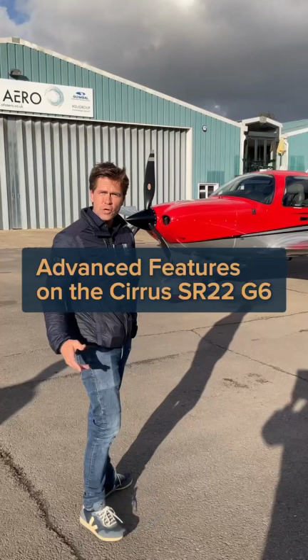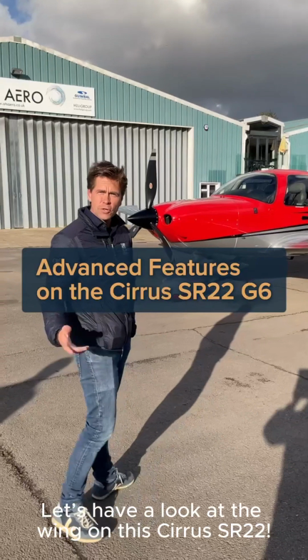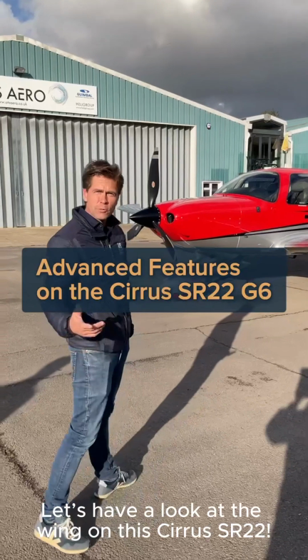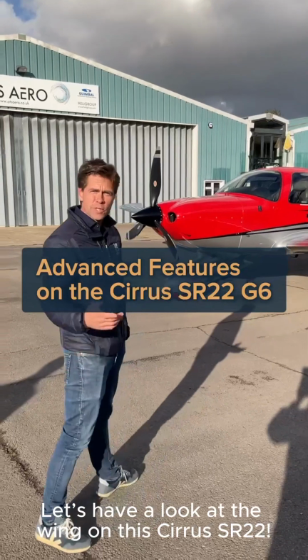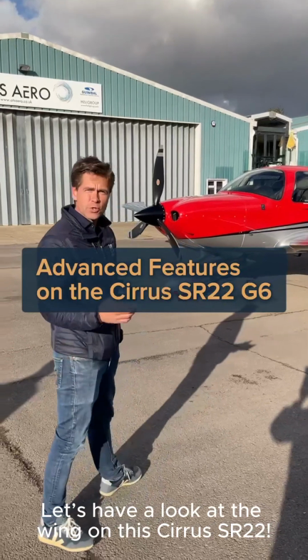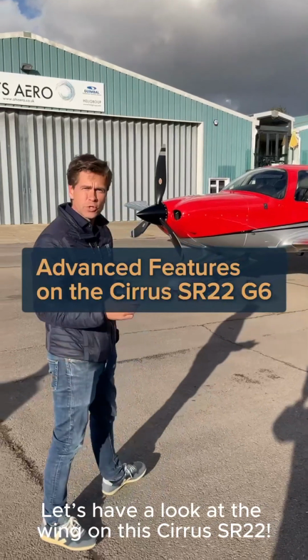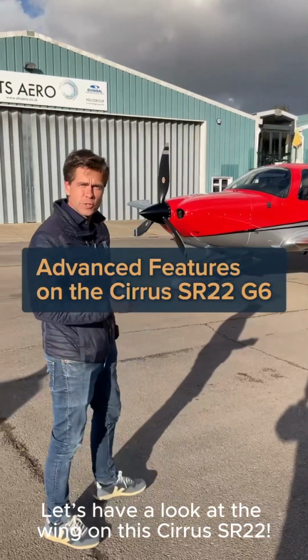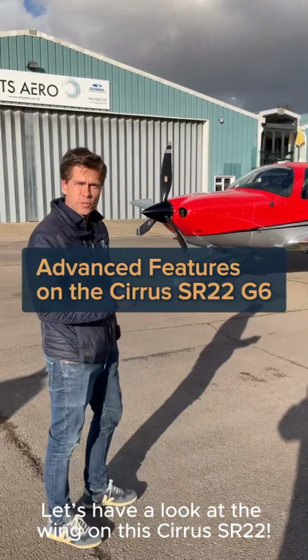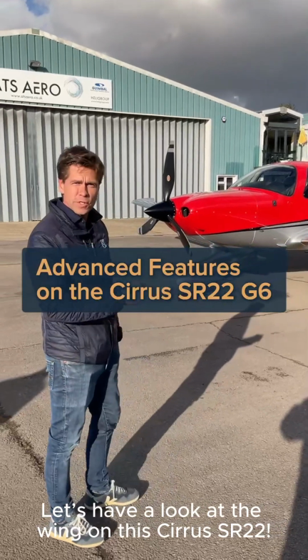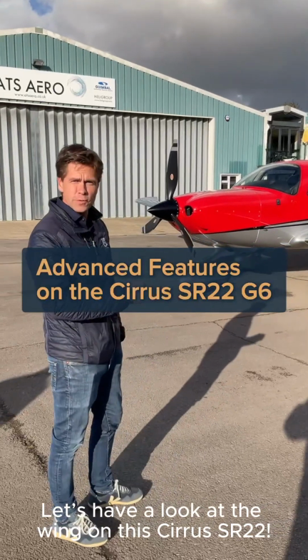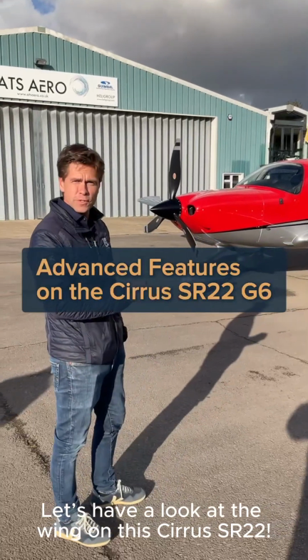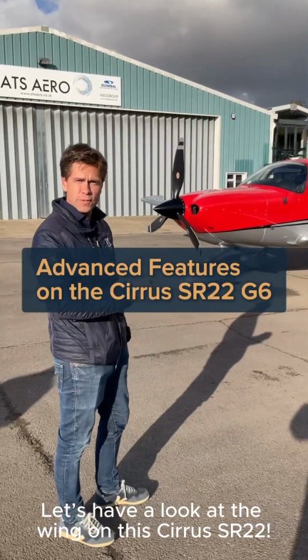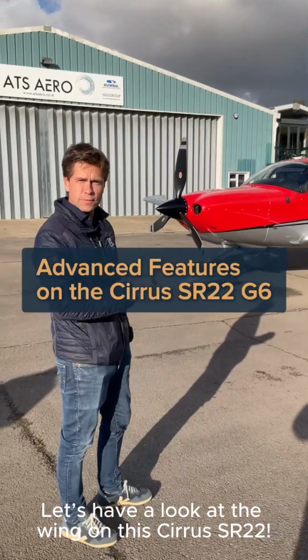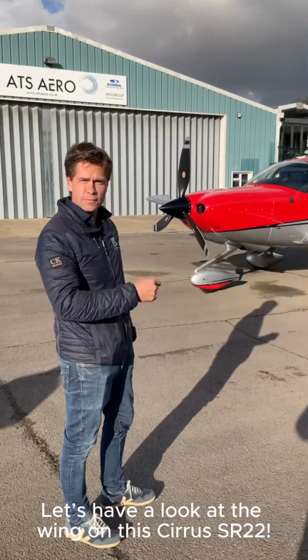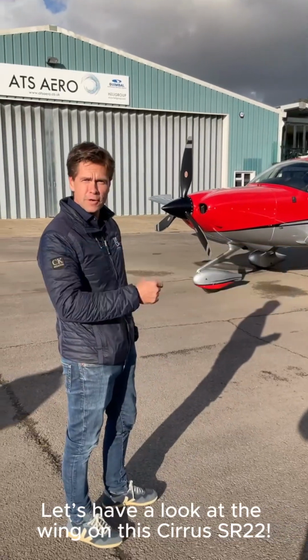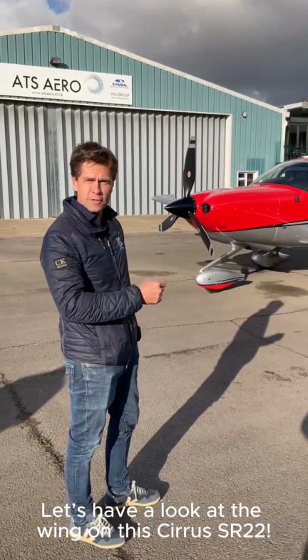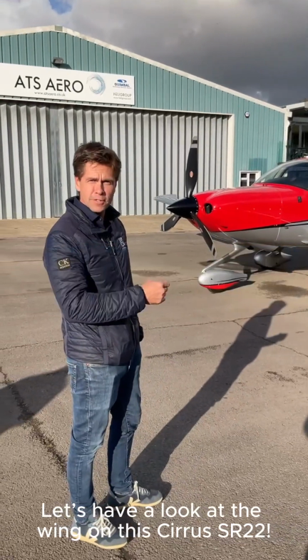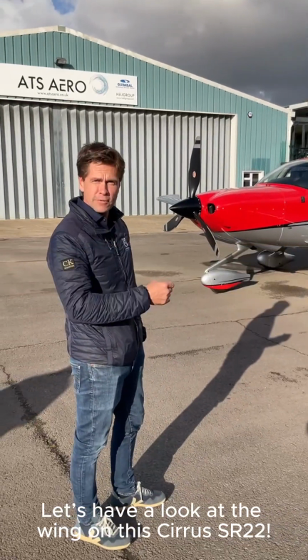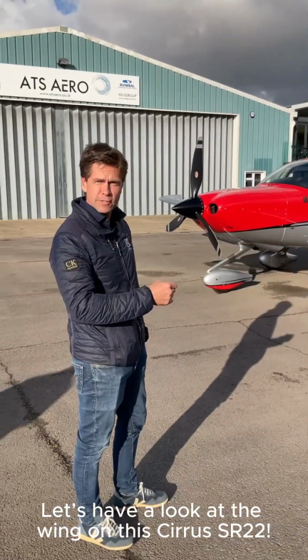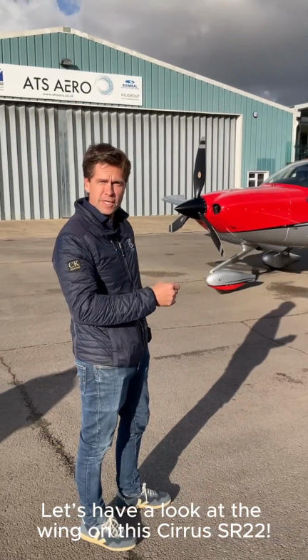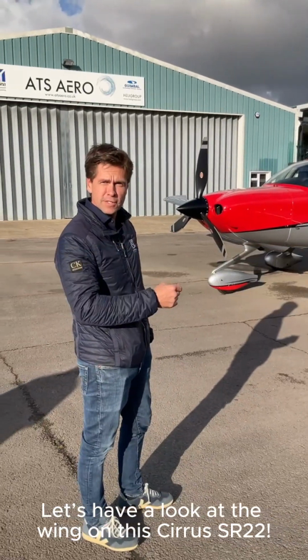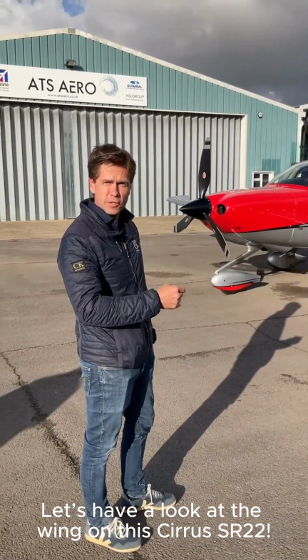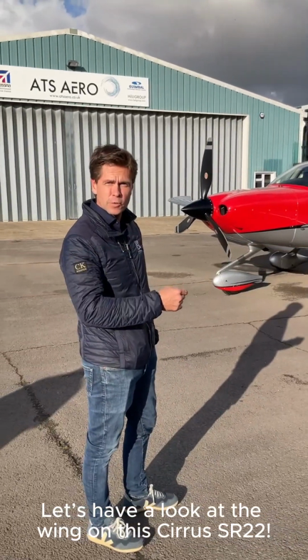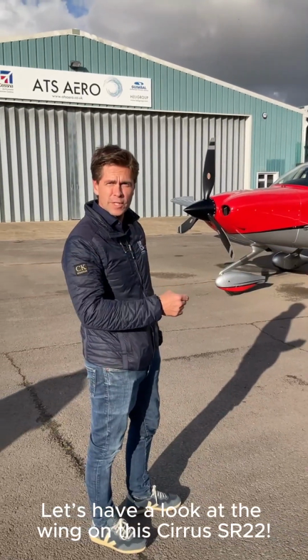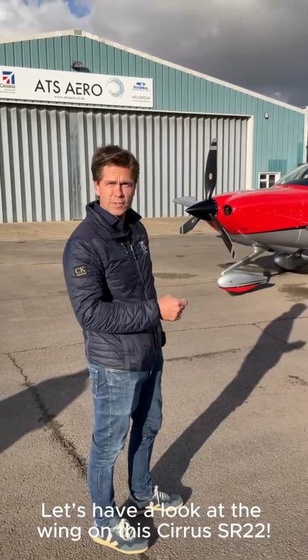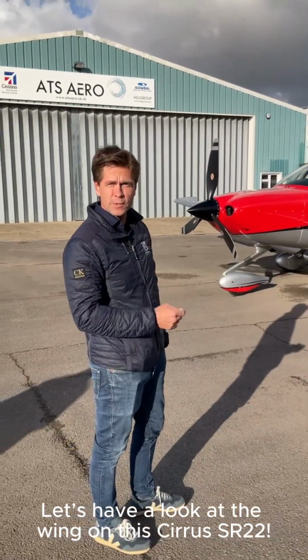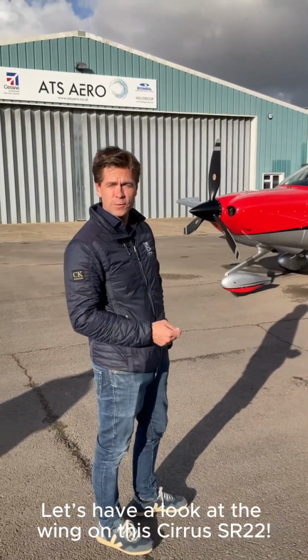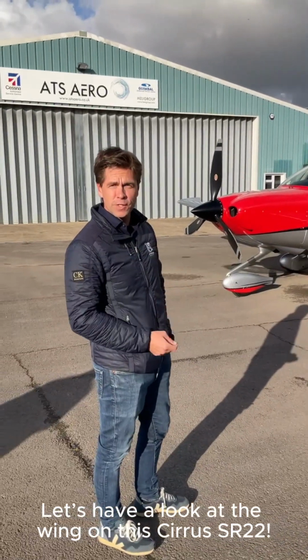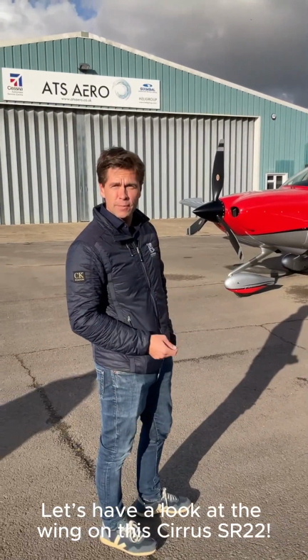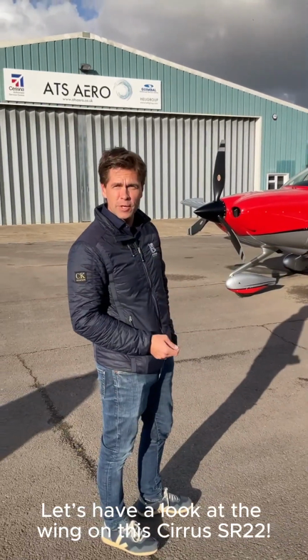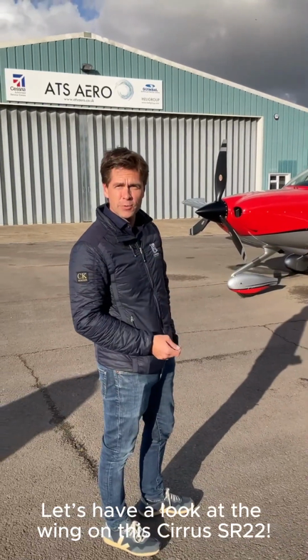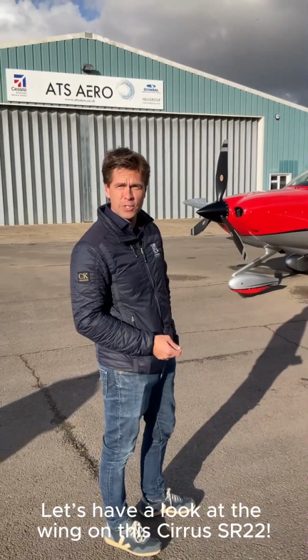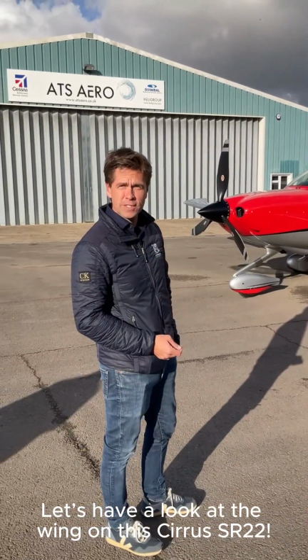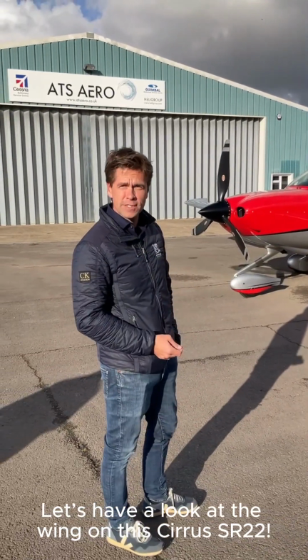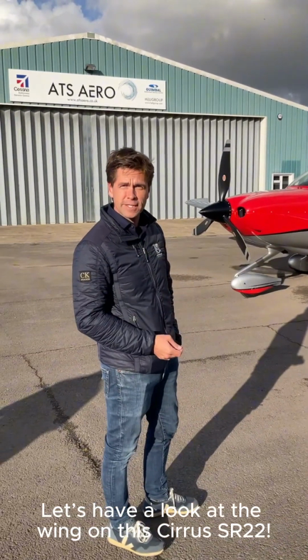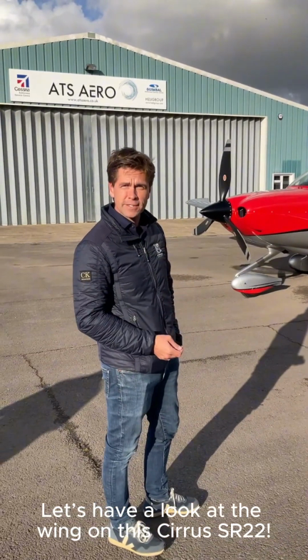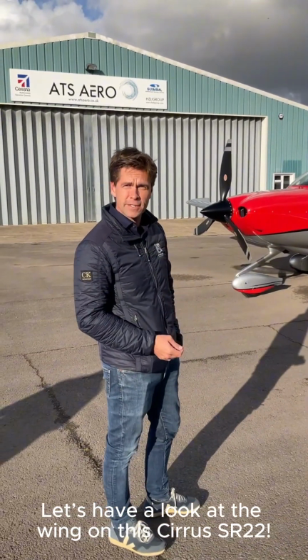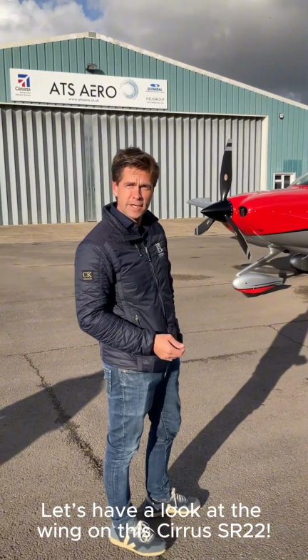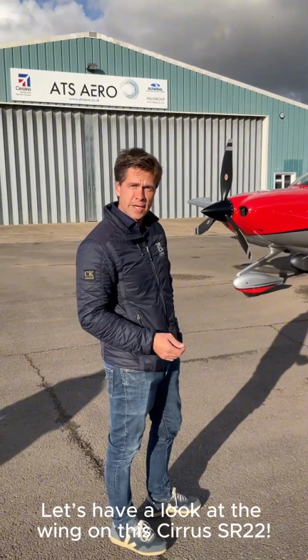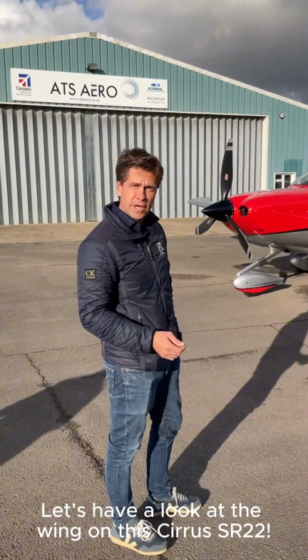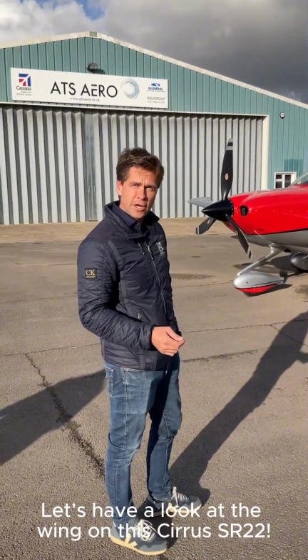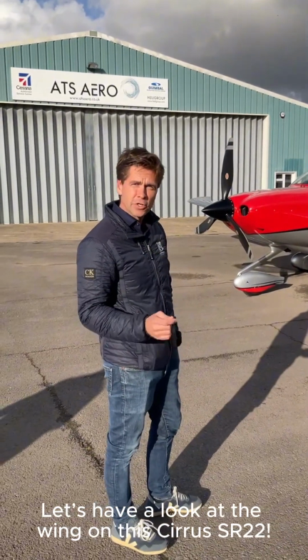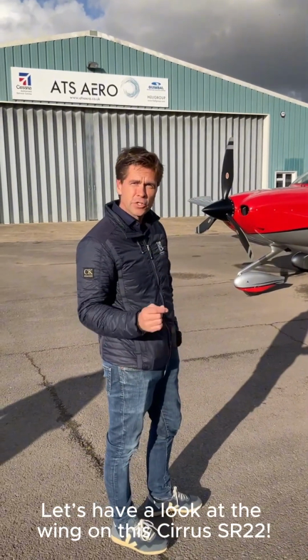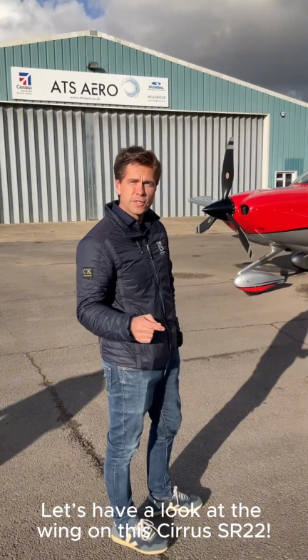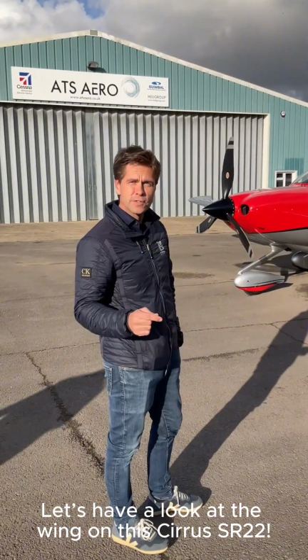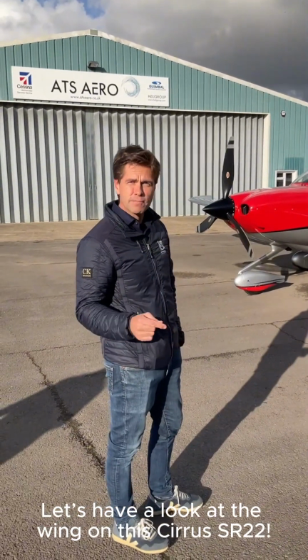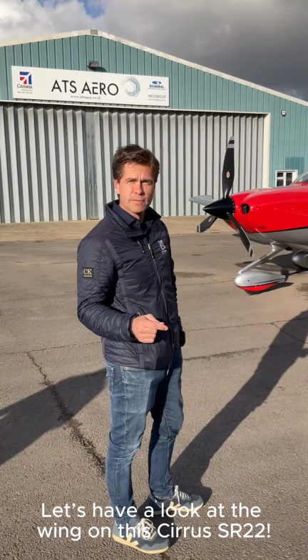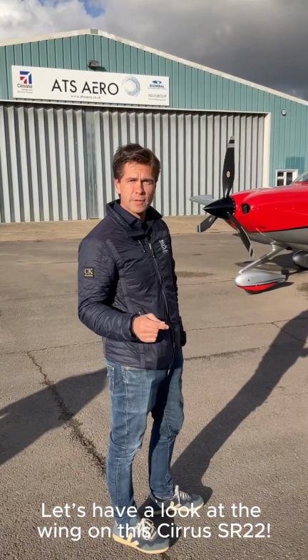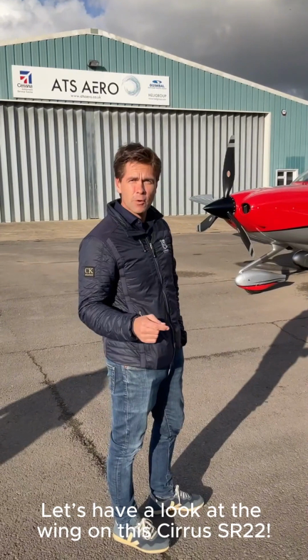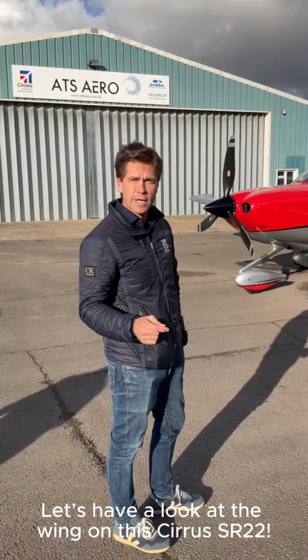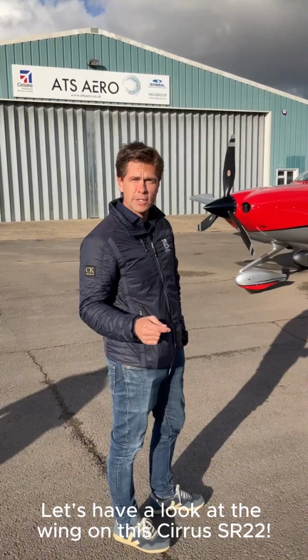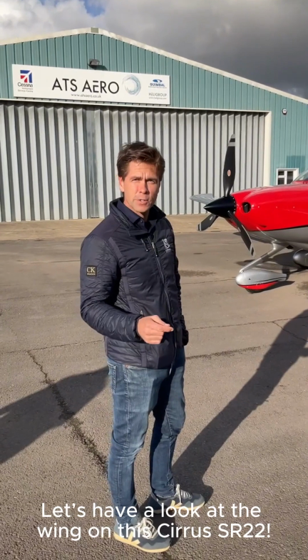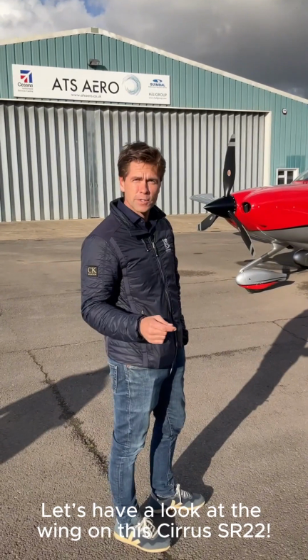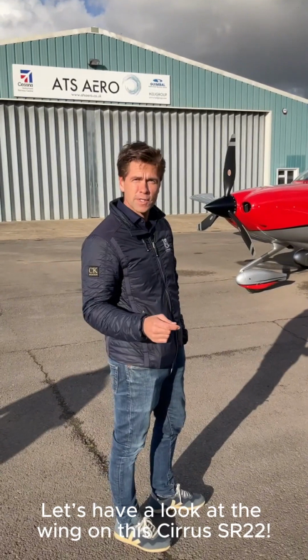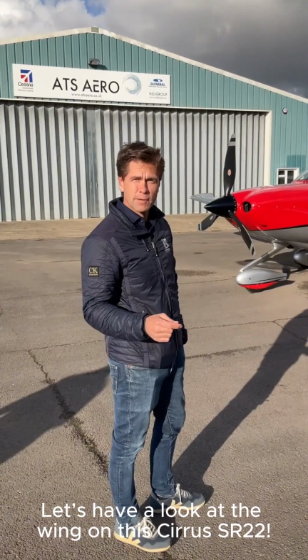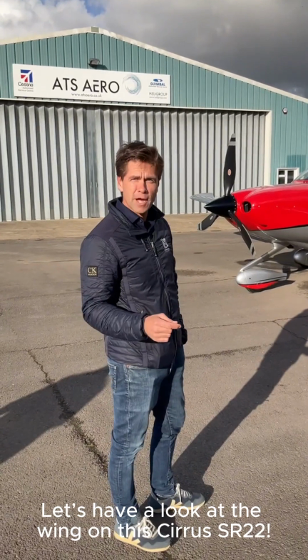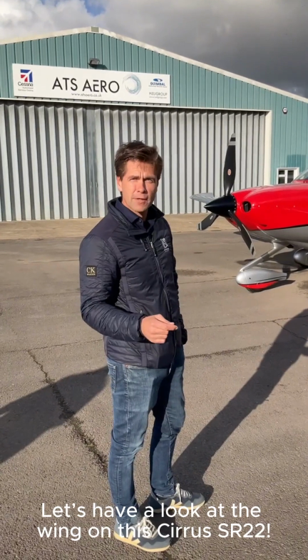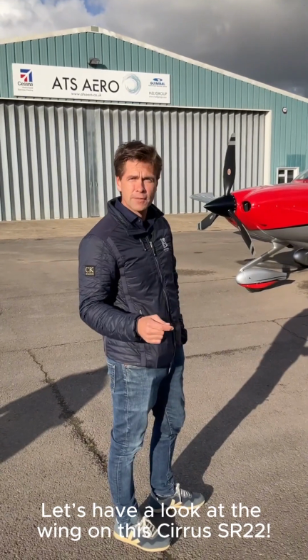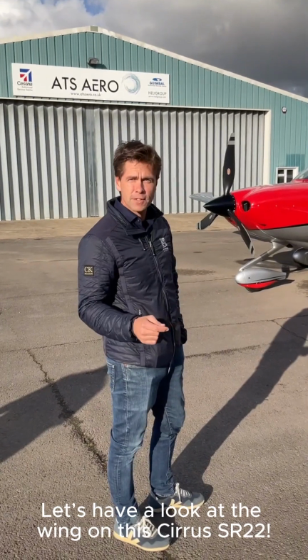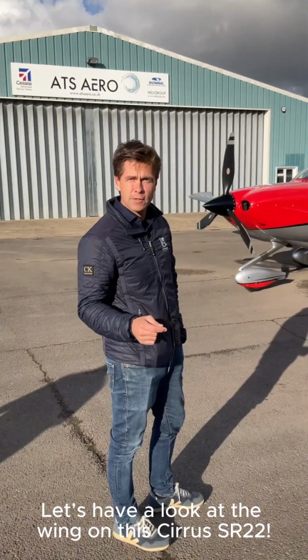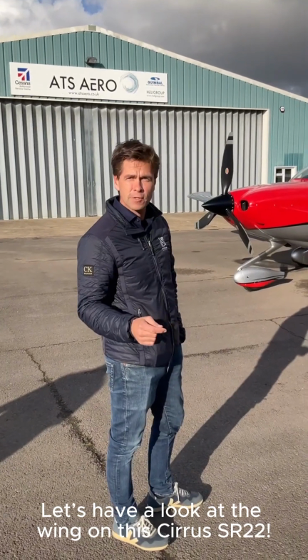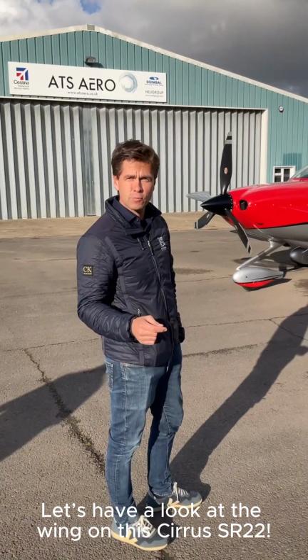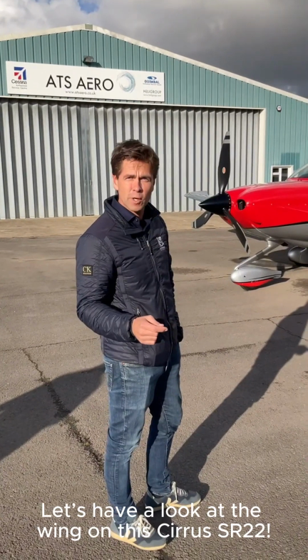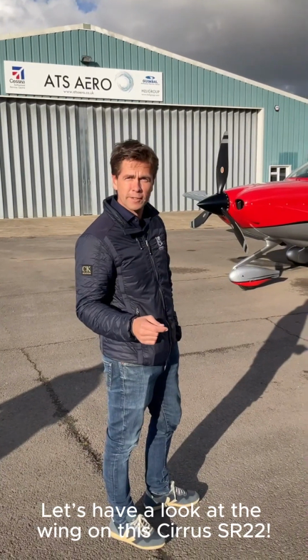Joe, I'm going to introduce you to our Cirrus SR22 Turbo G6. I'm going to show you something quite interesting about the Cirrus wing.